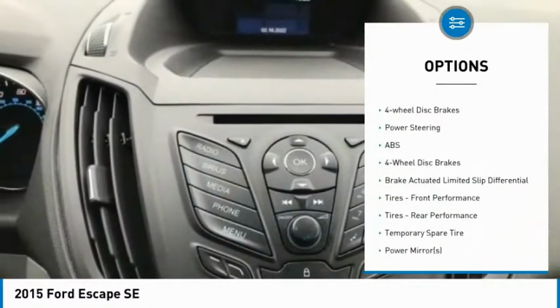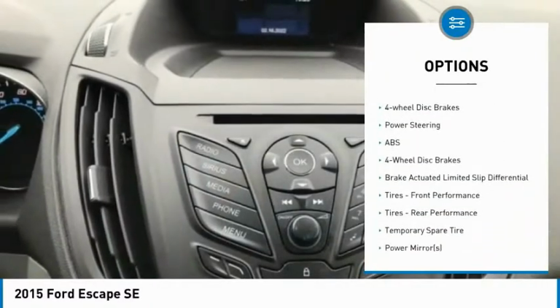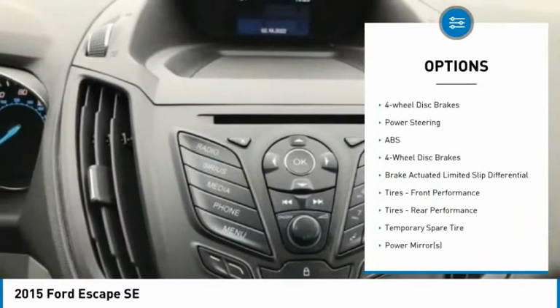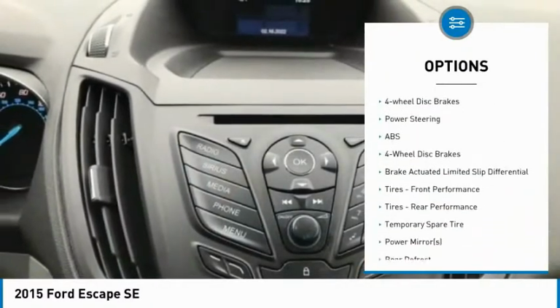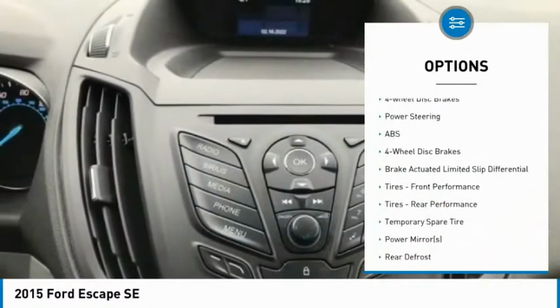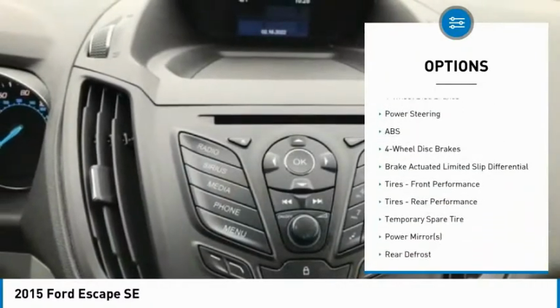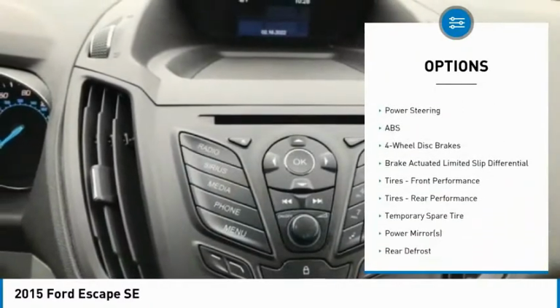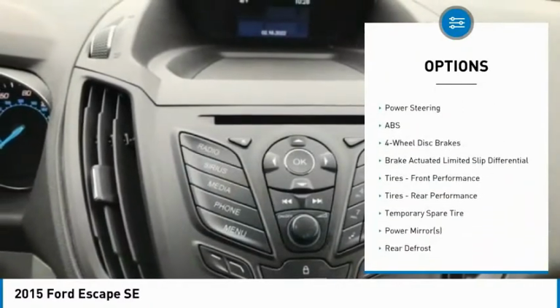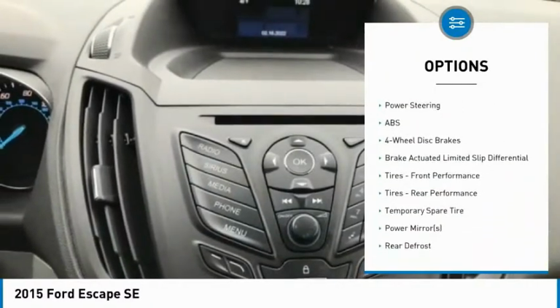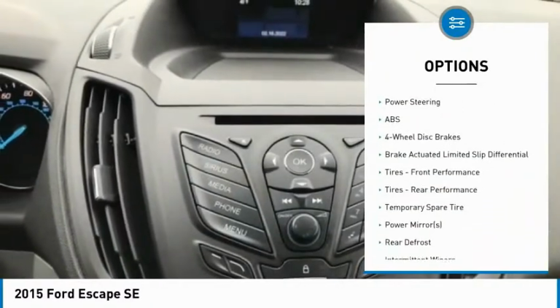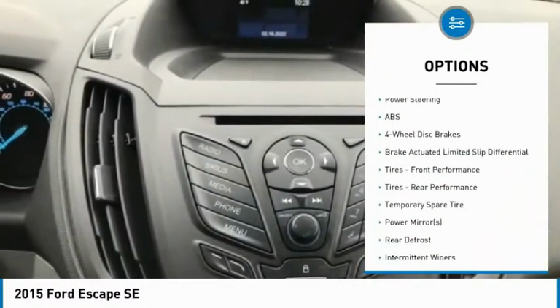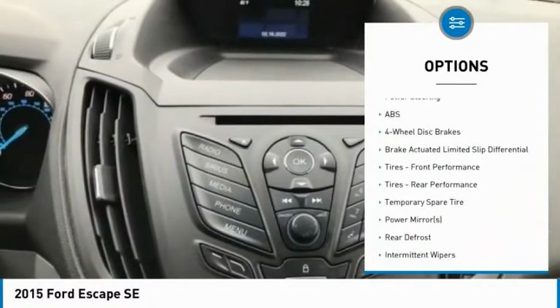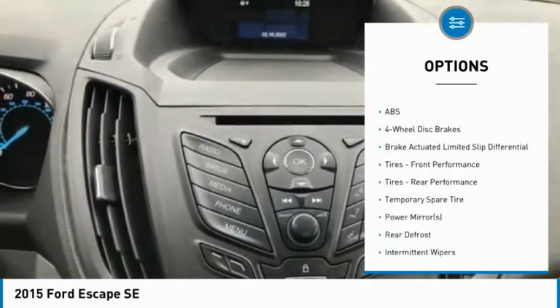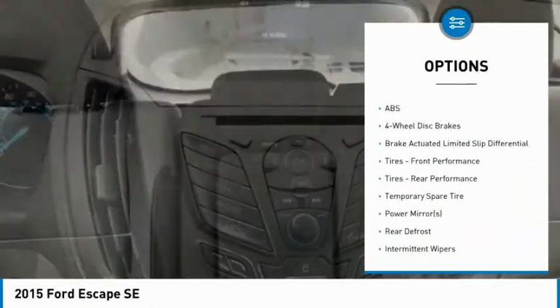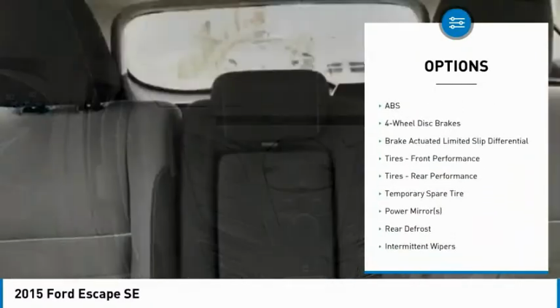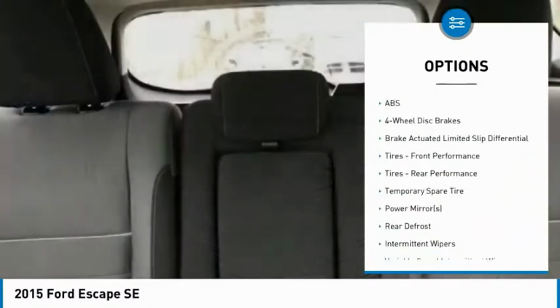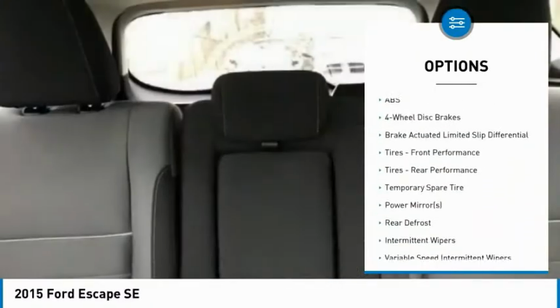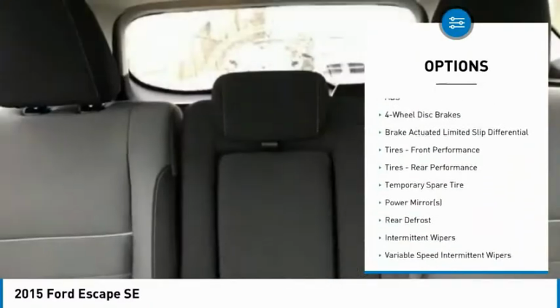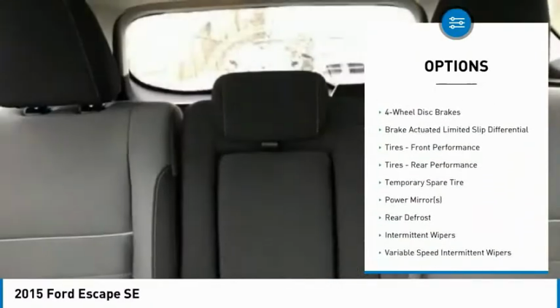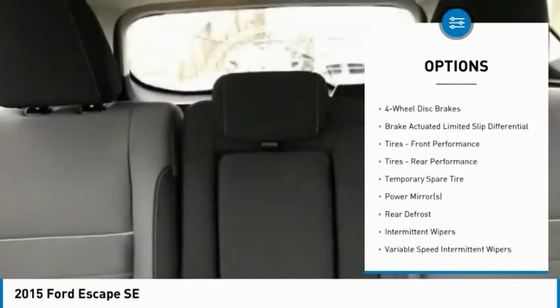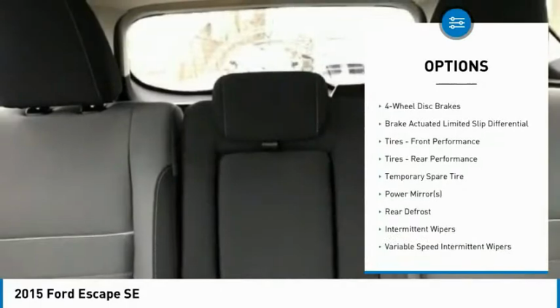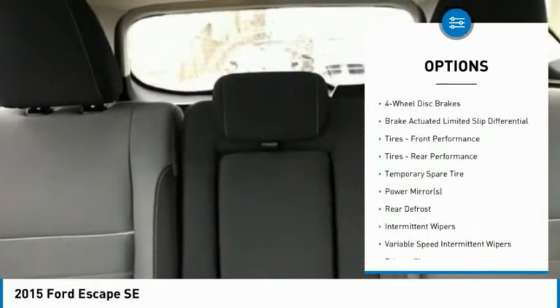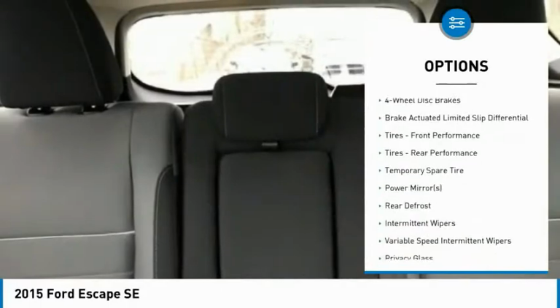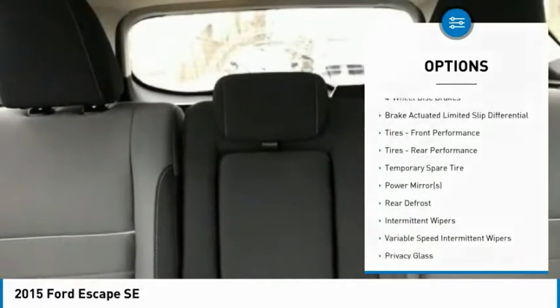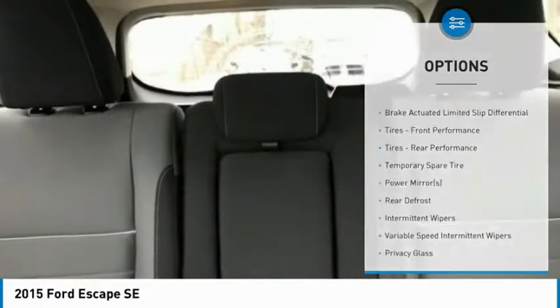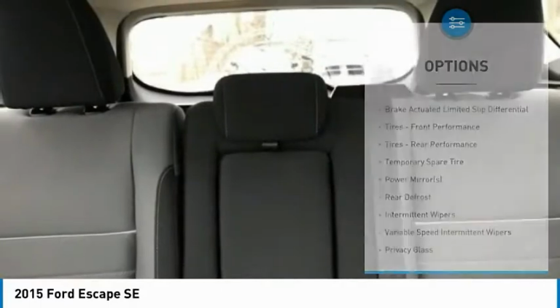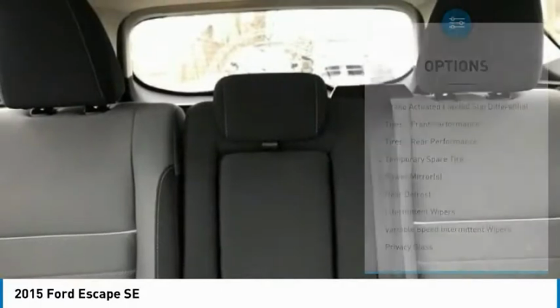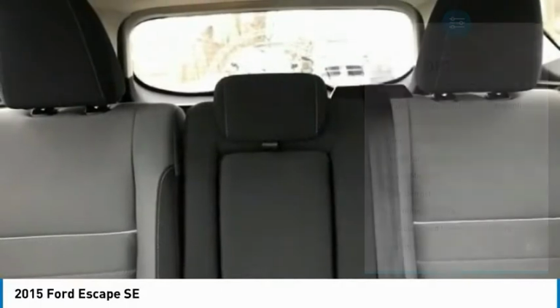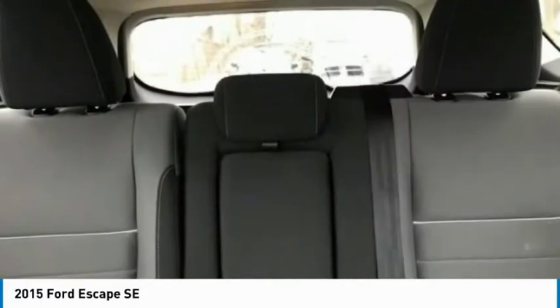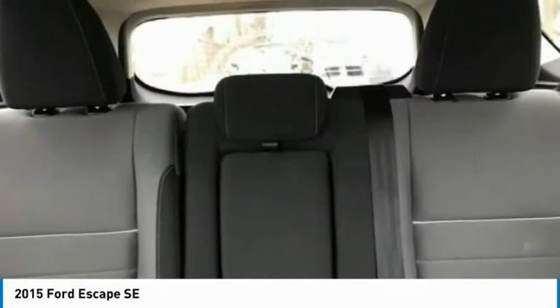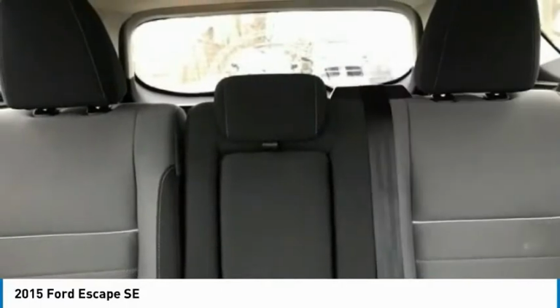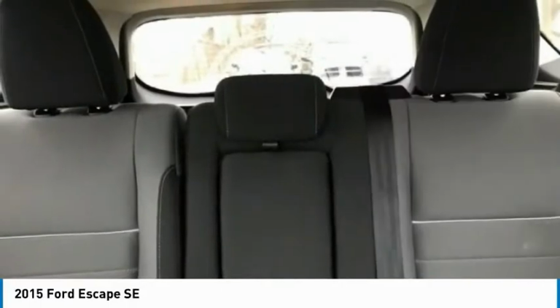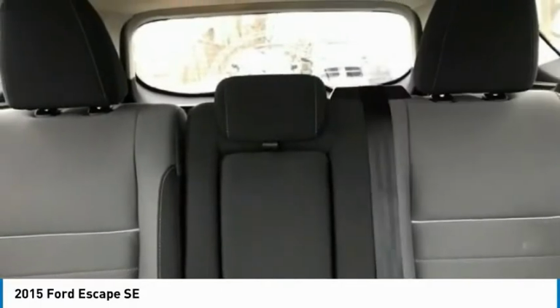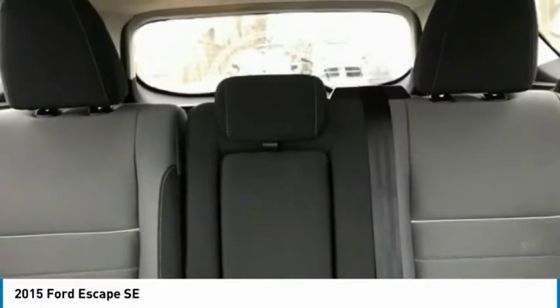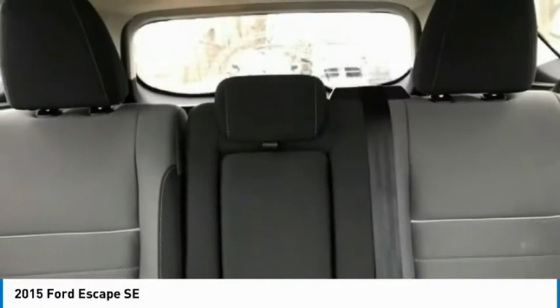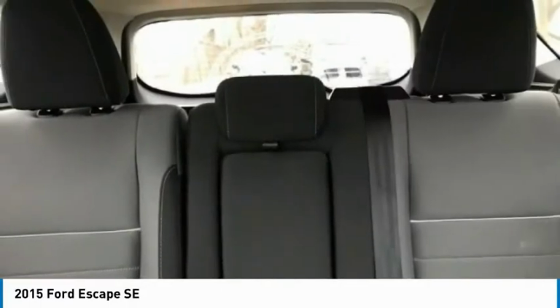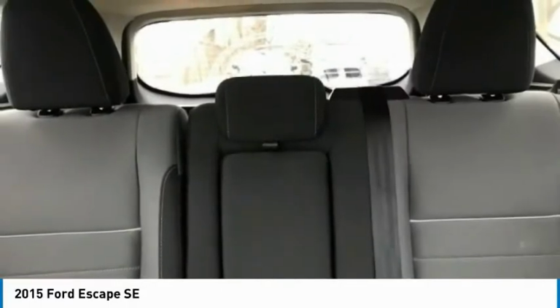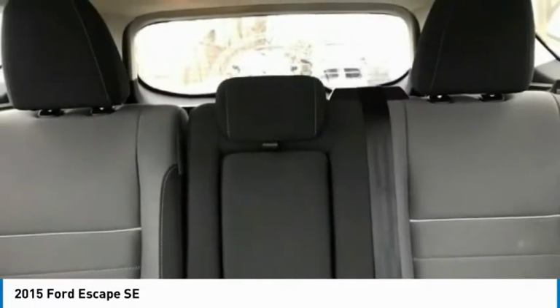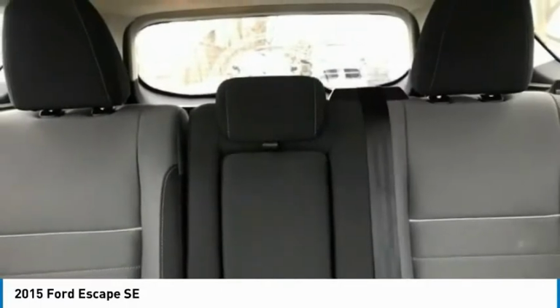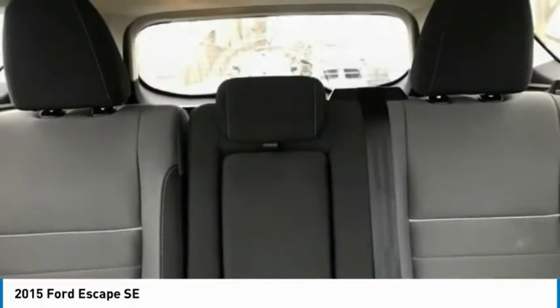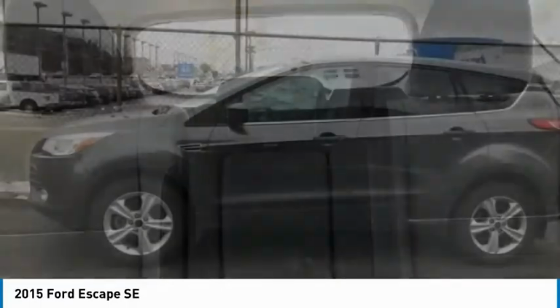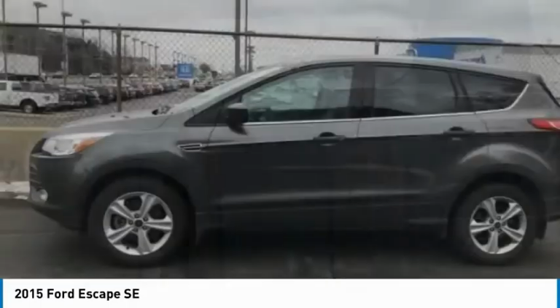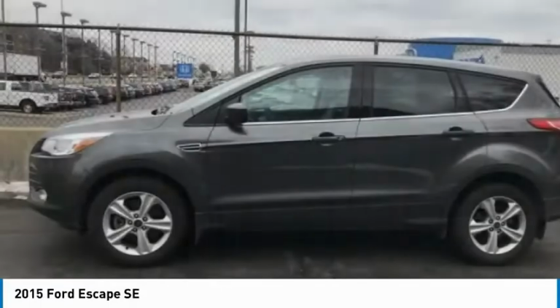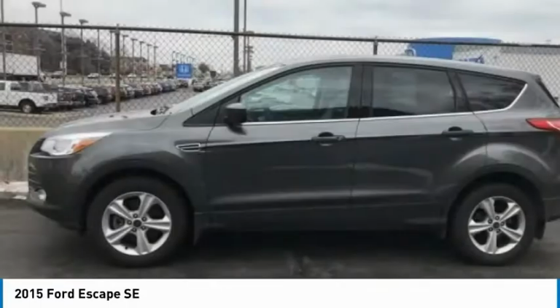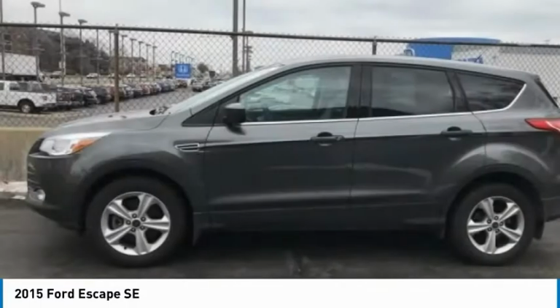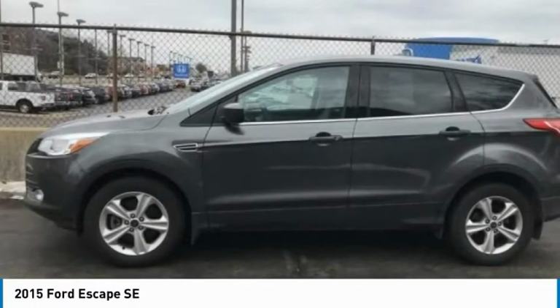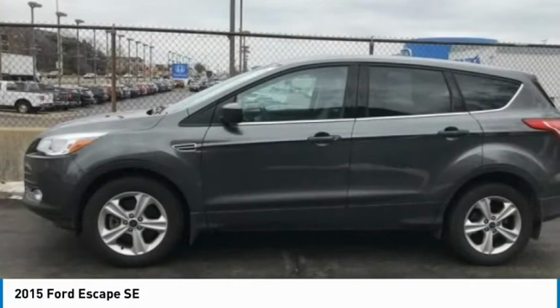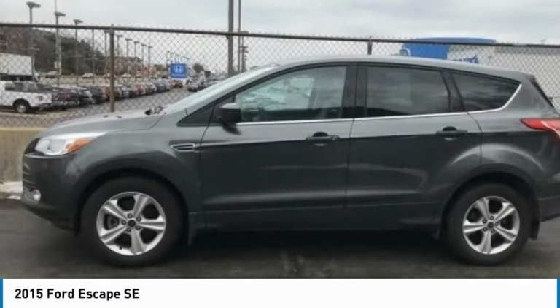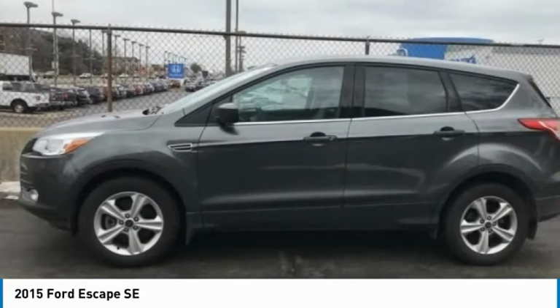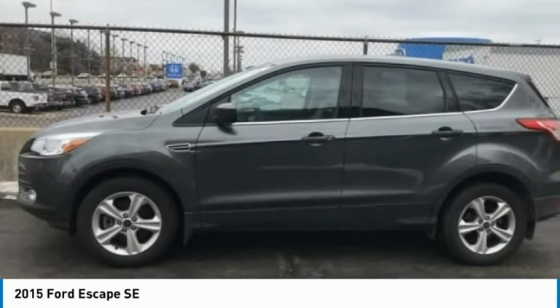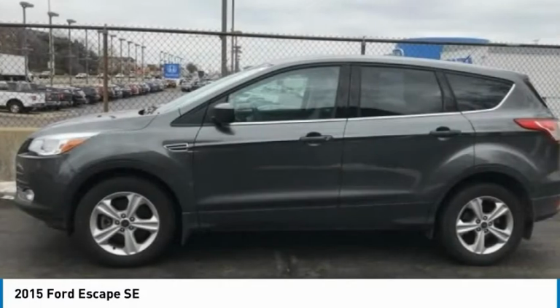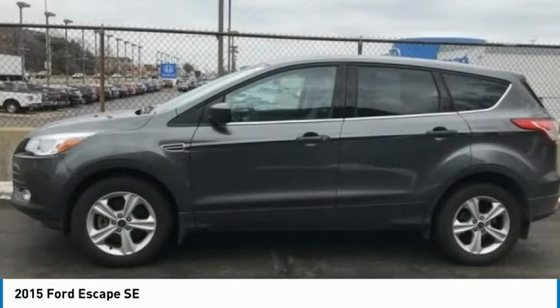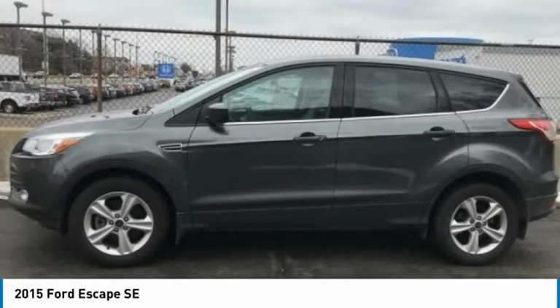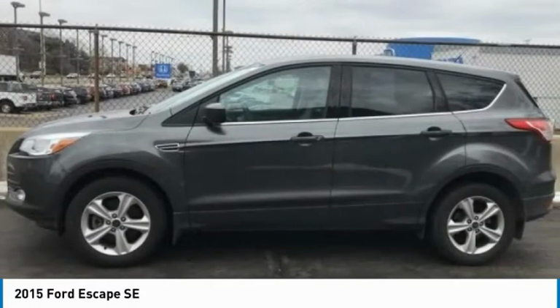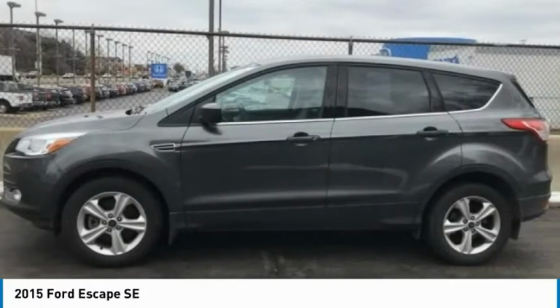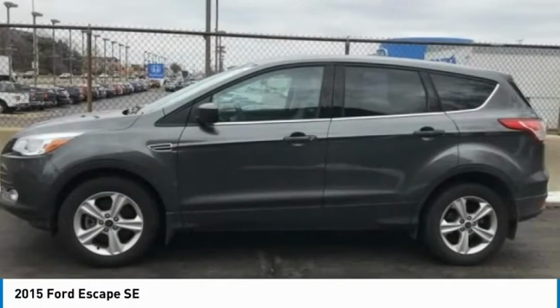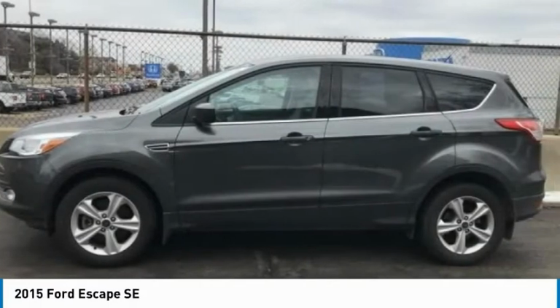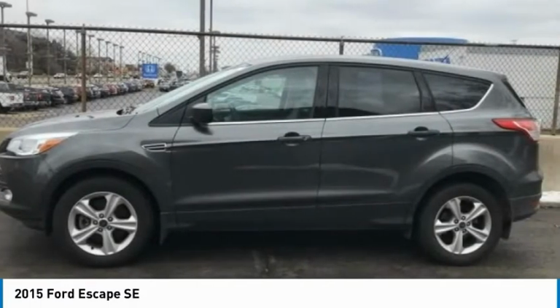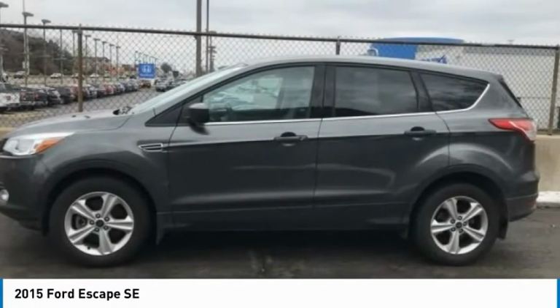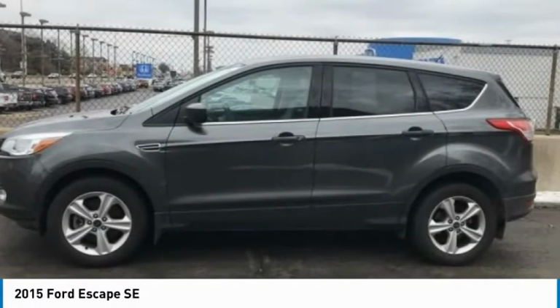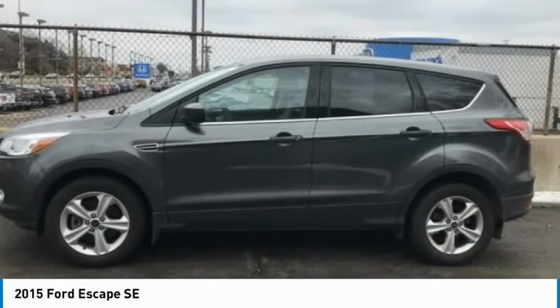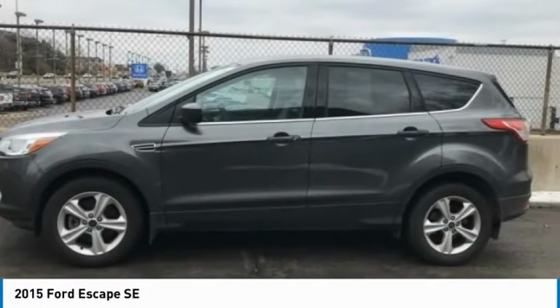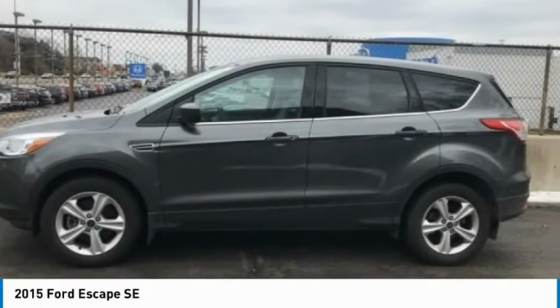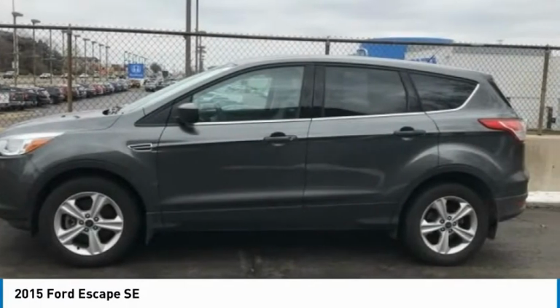Traction control, stability control, engine immobilizer, driver illuminated vanity mirror, four-wheel disc brakes.